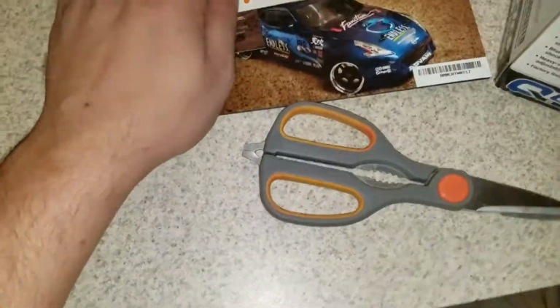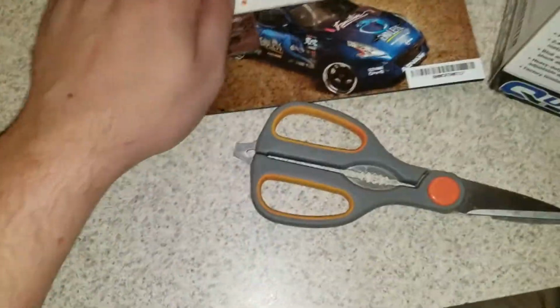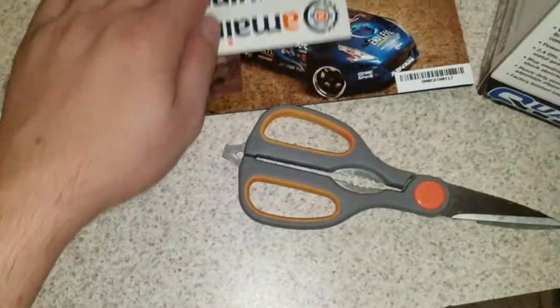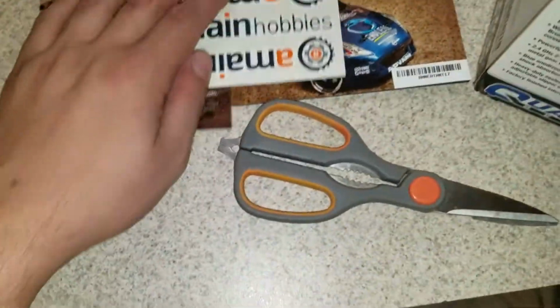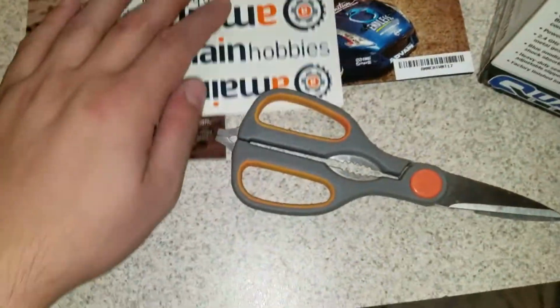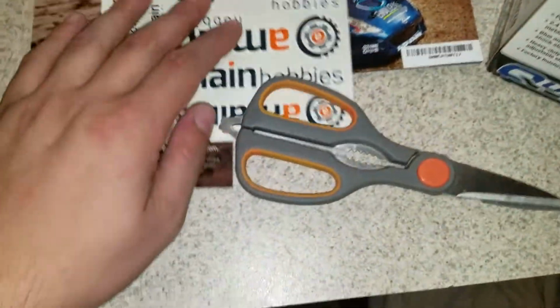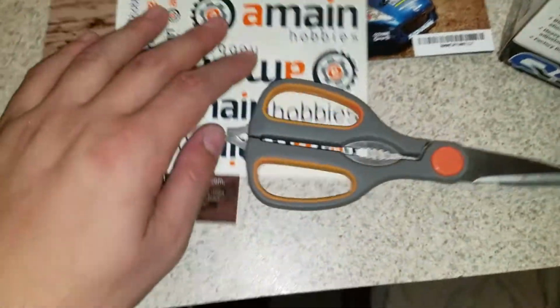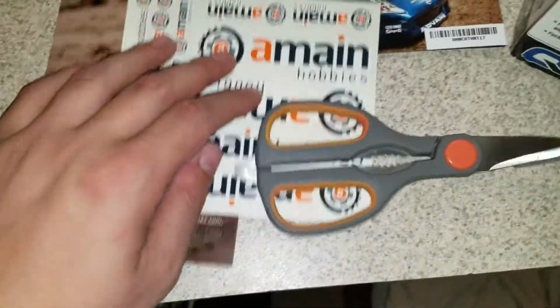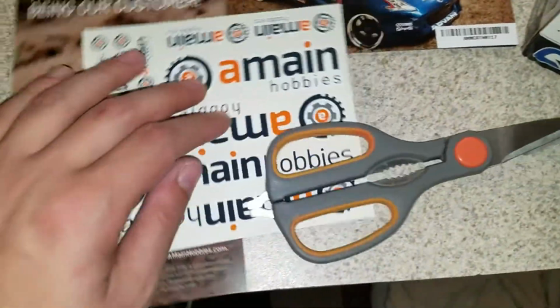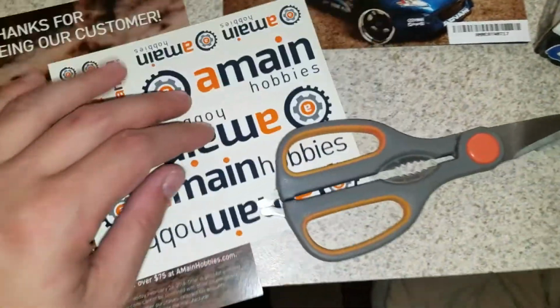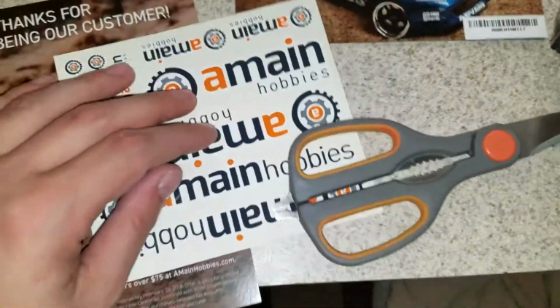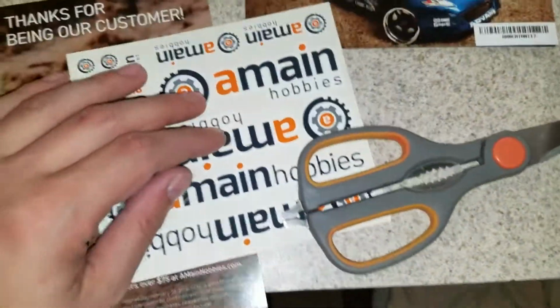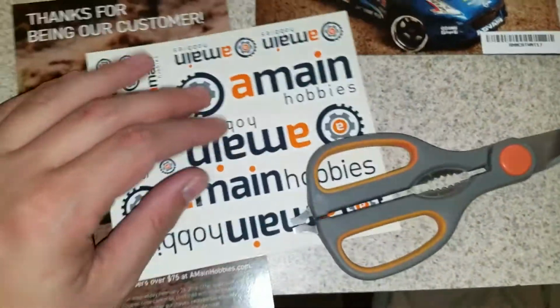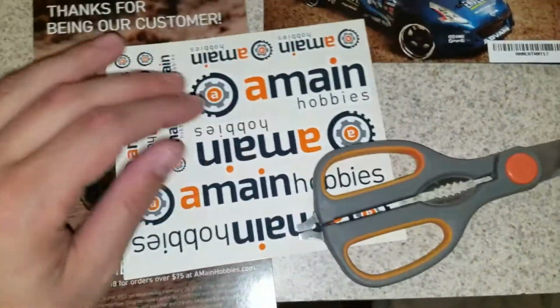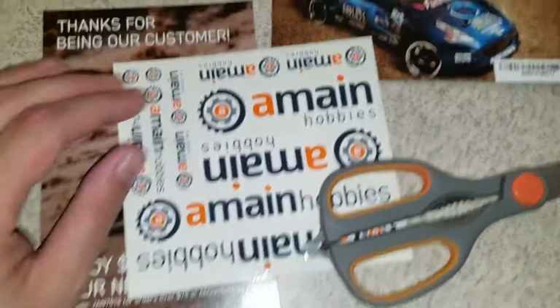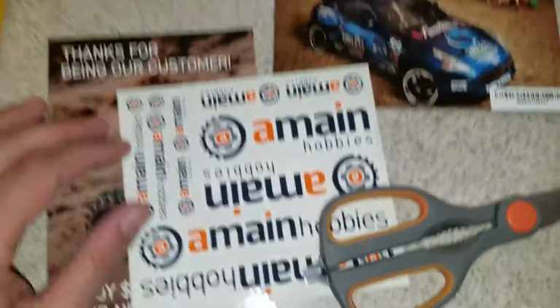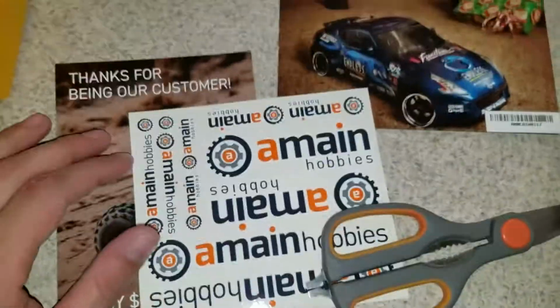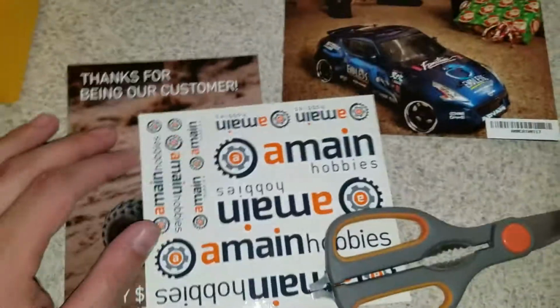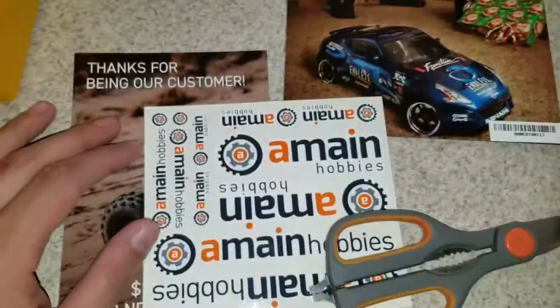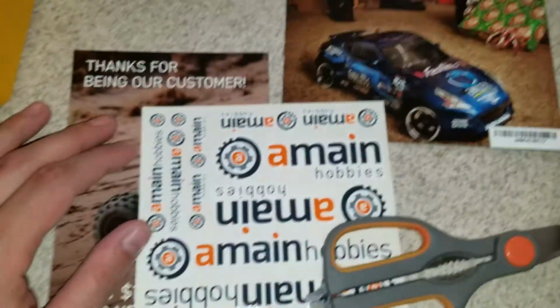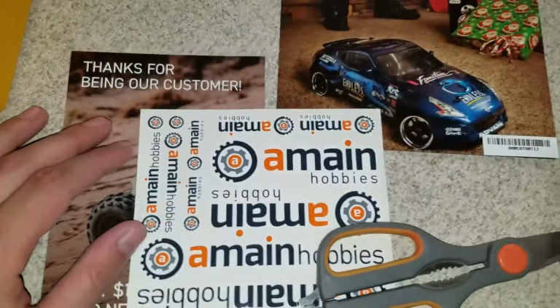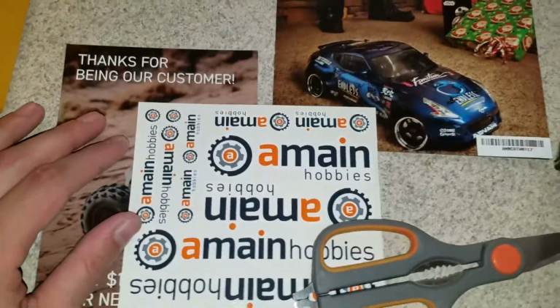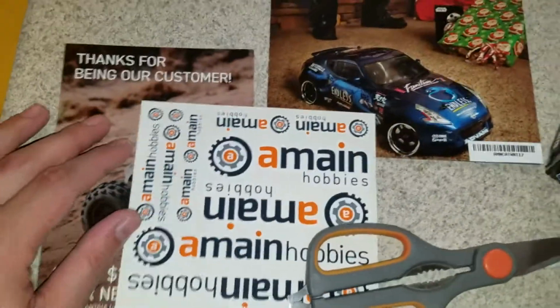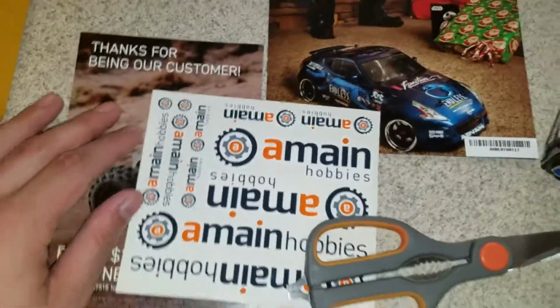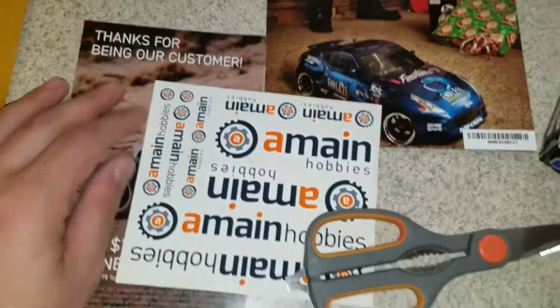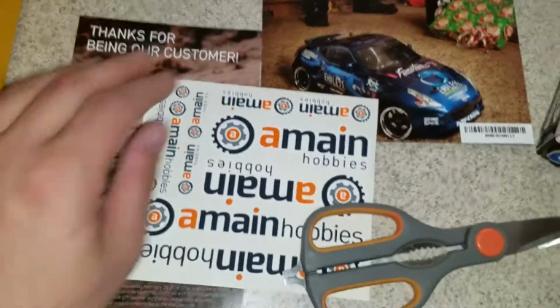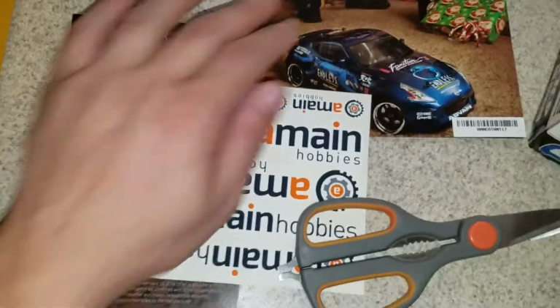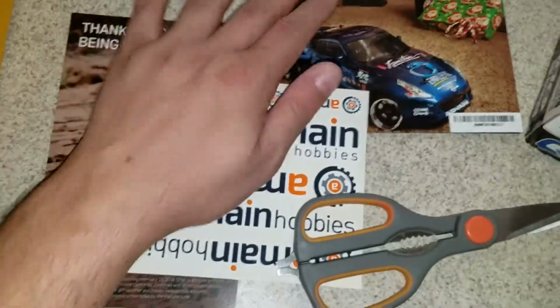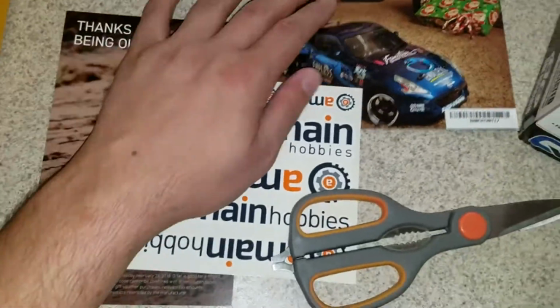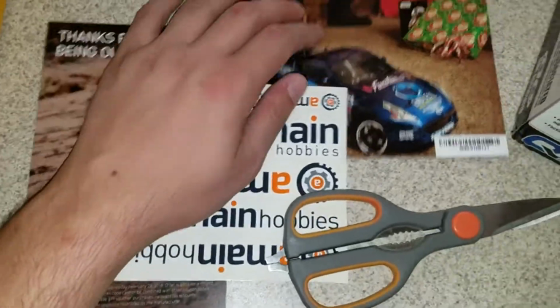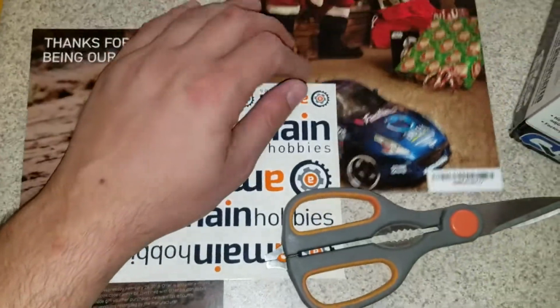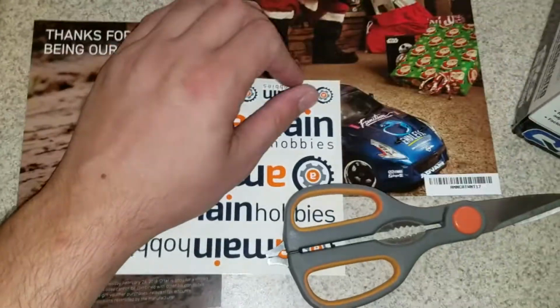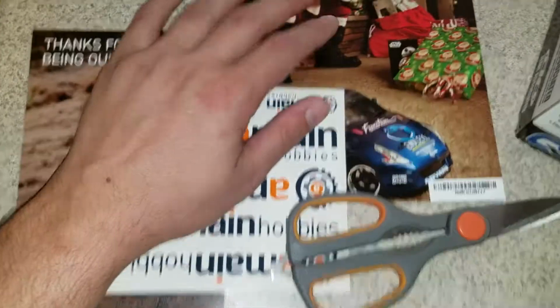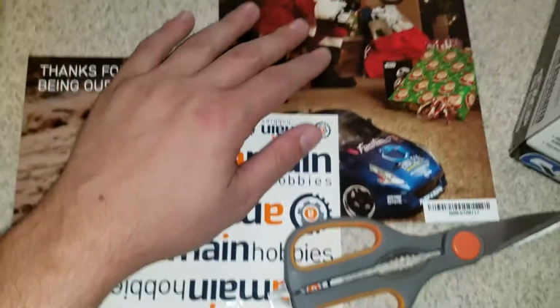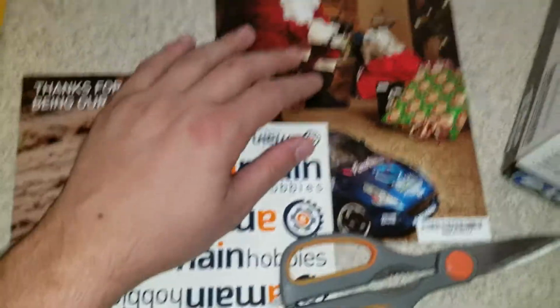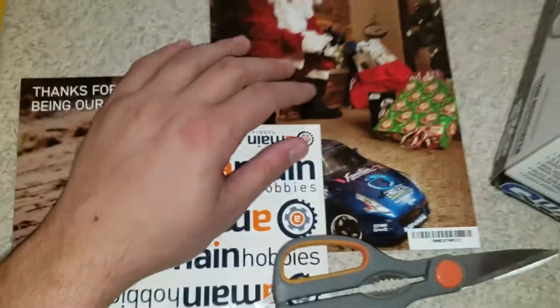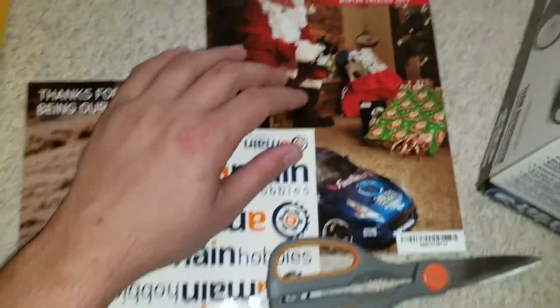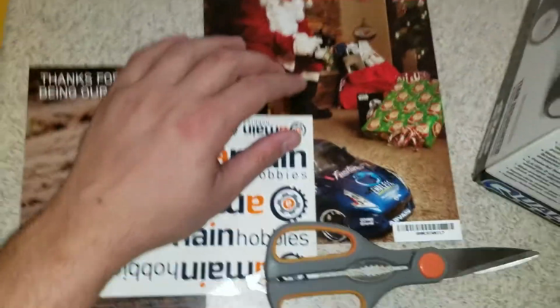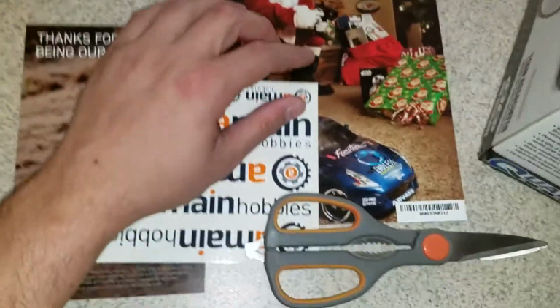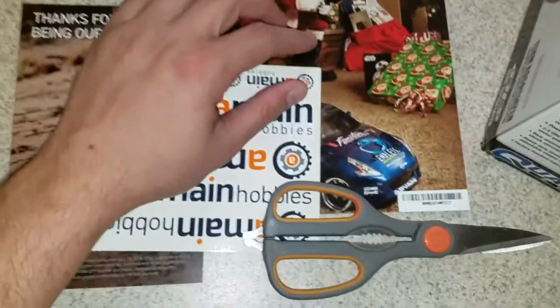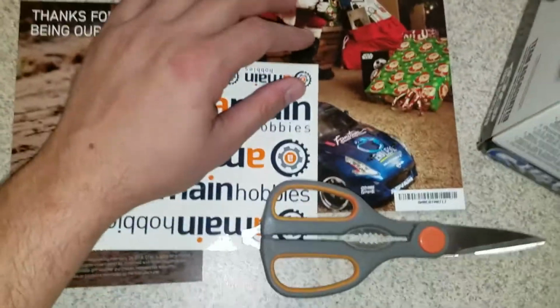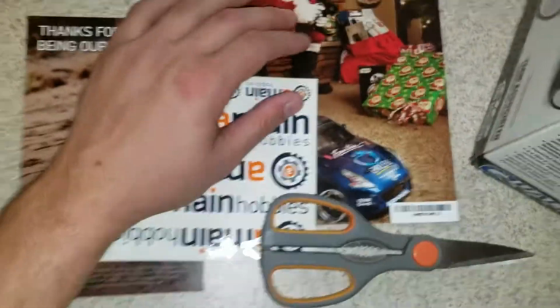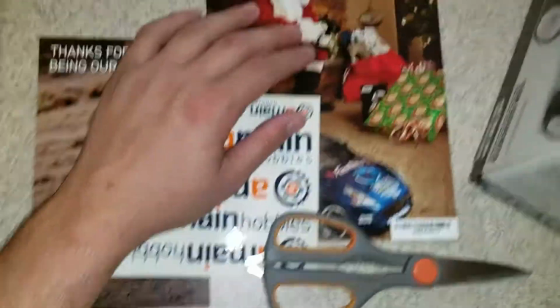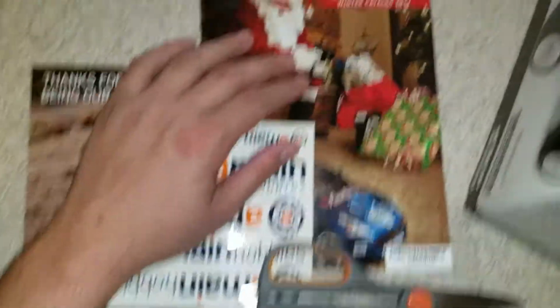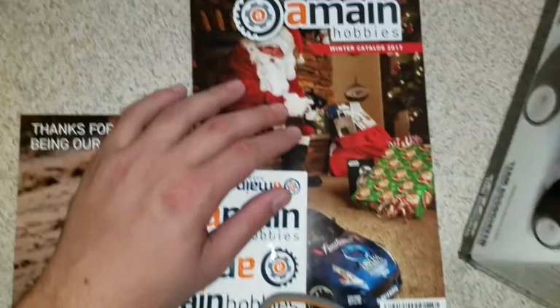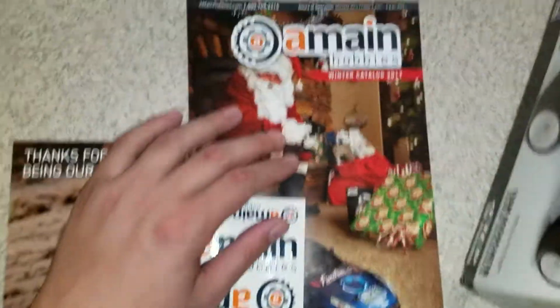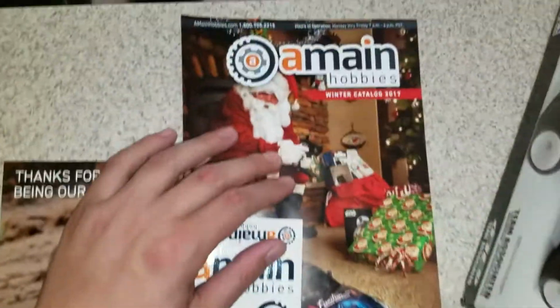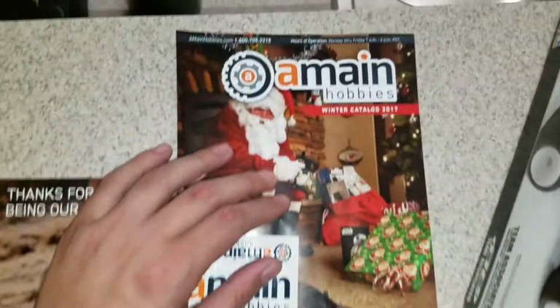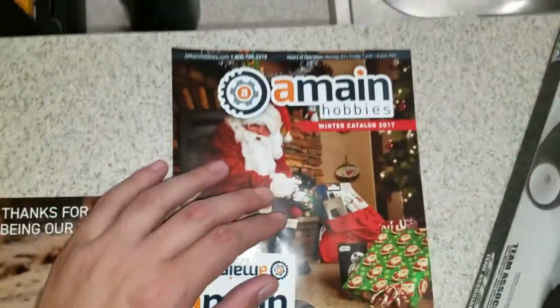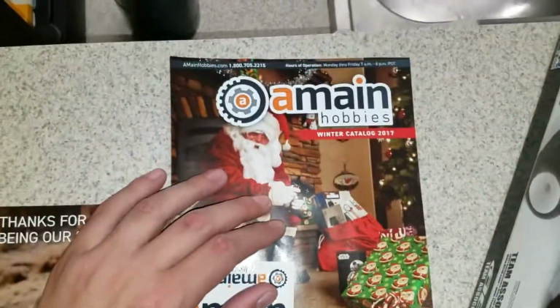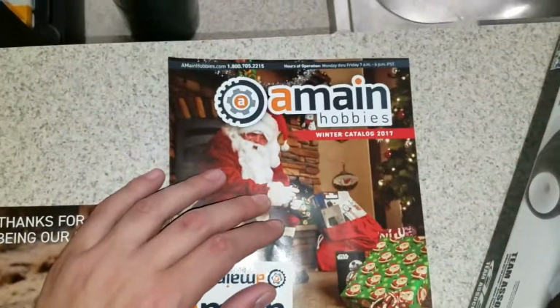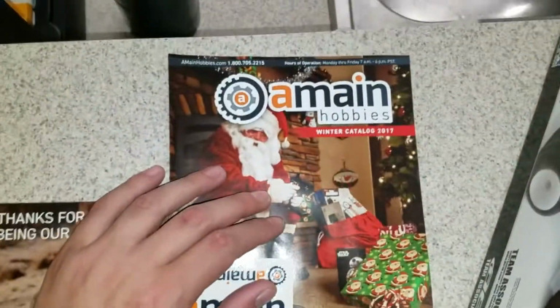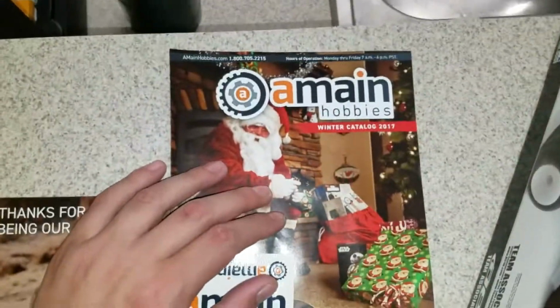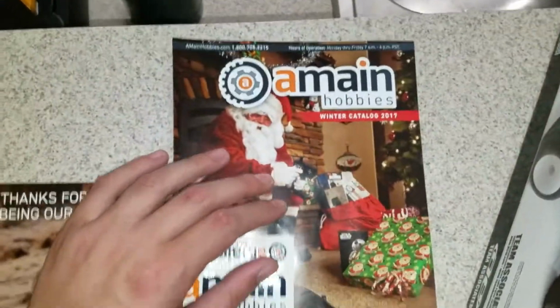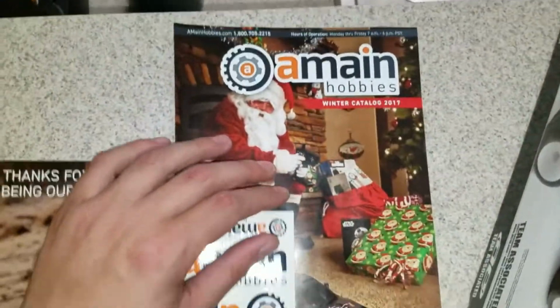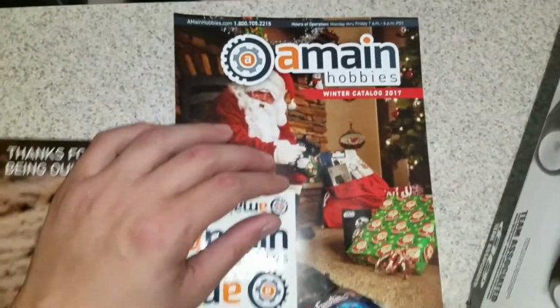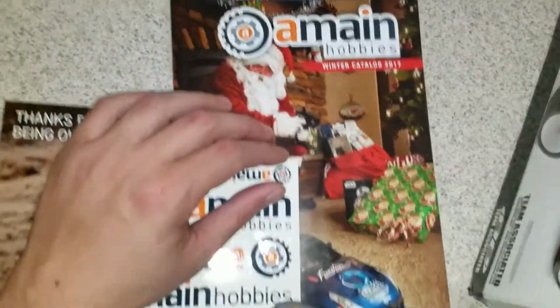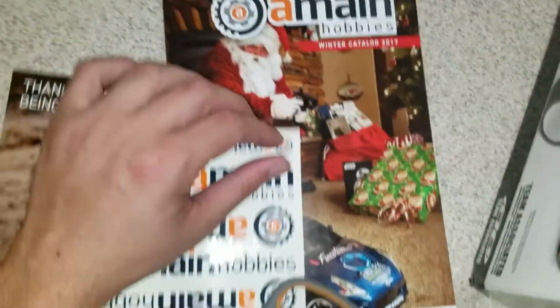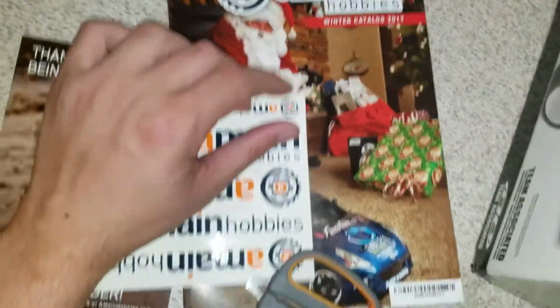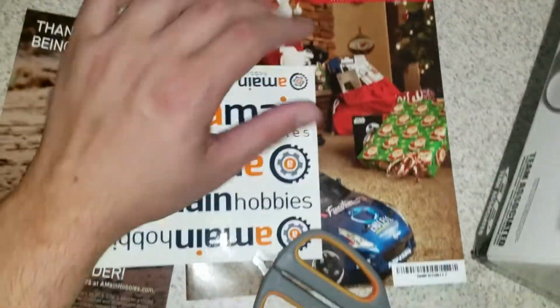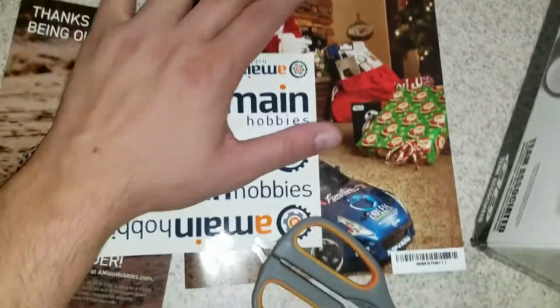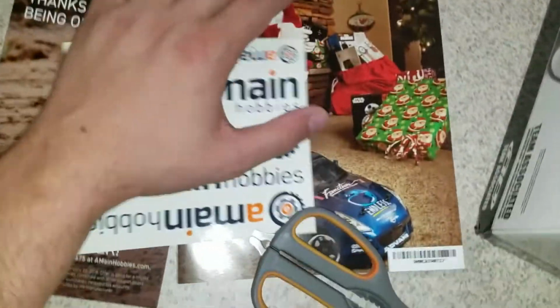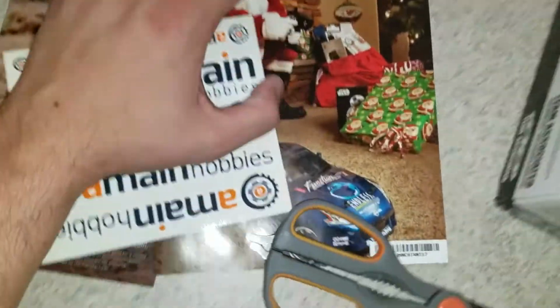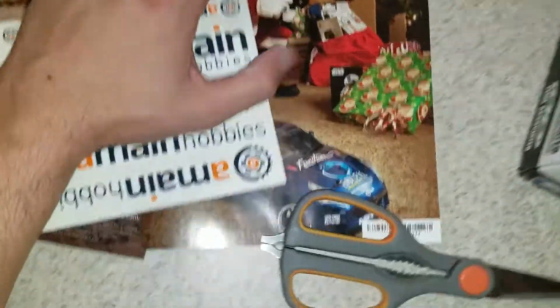A couple things that came with it: some A-Main stickers and an A-Main booklet.